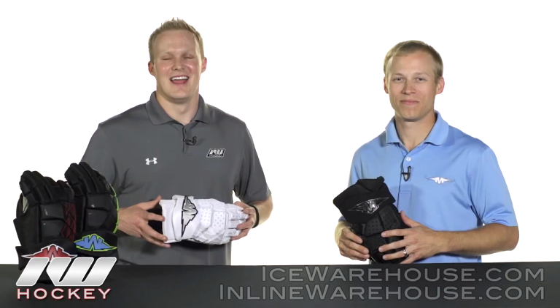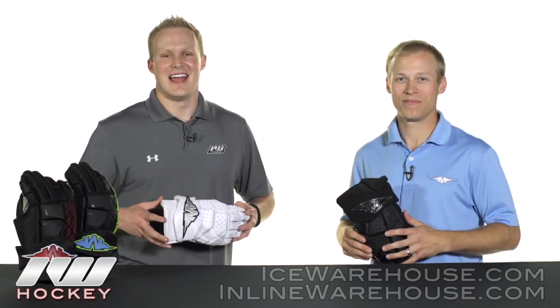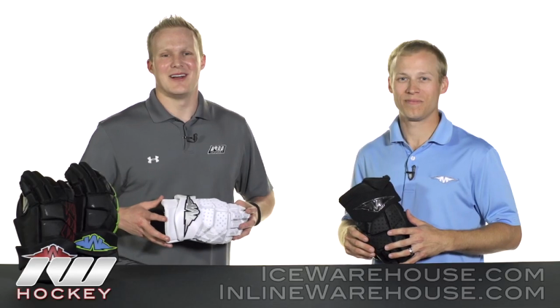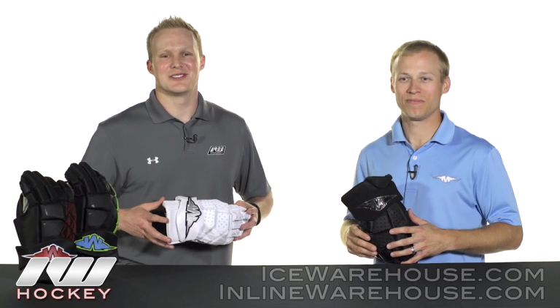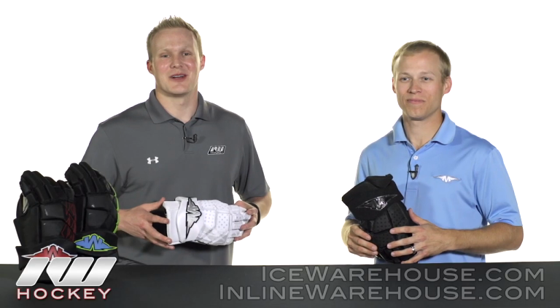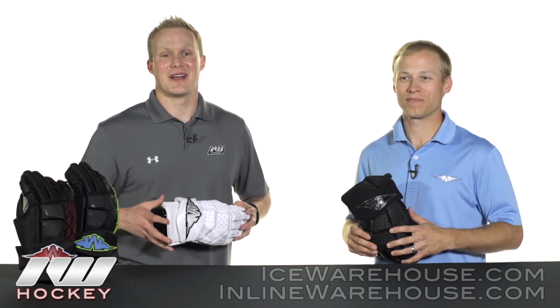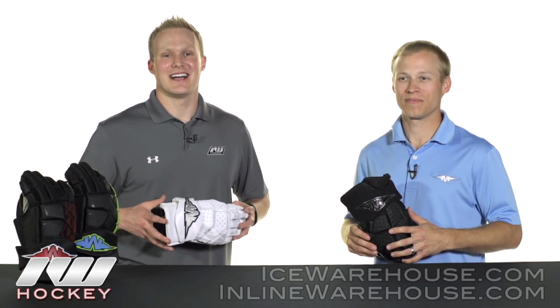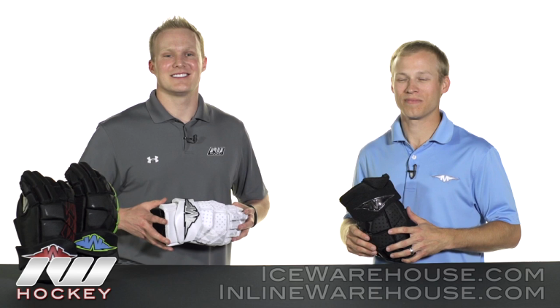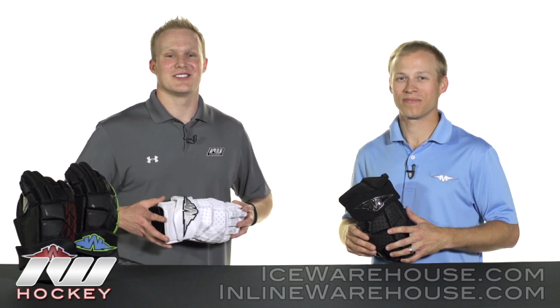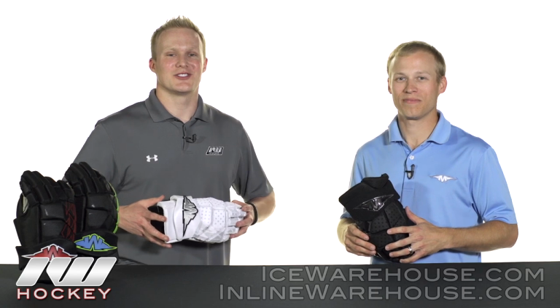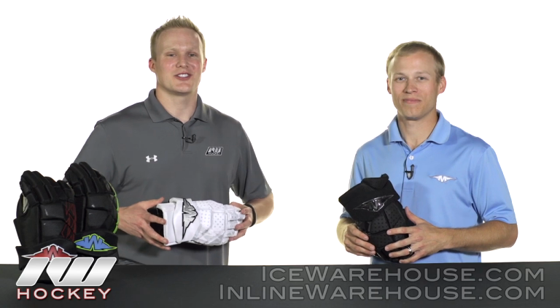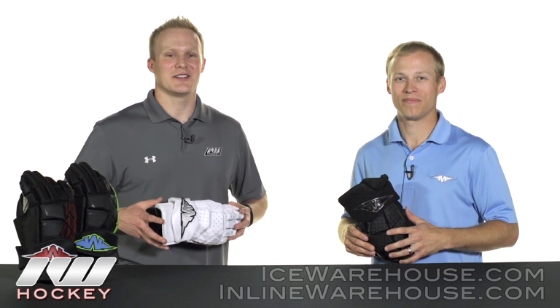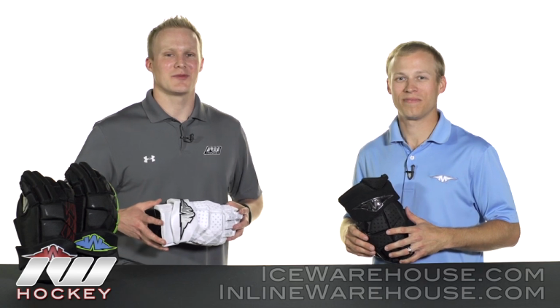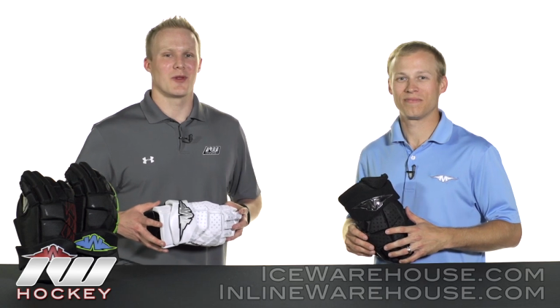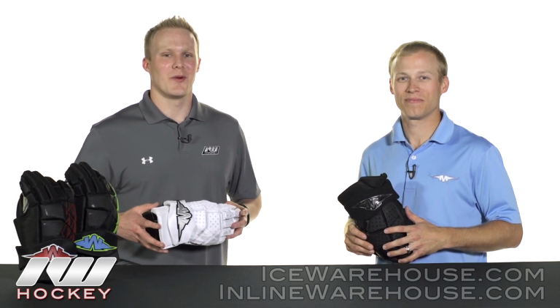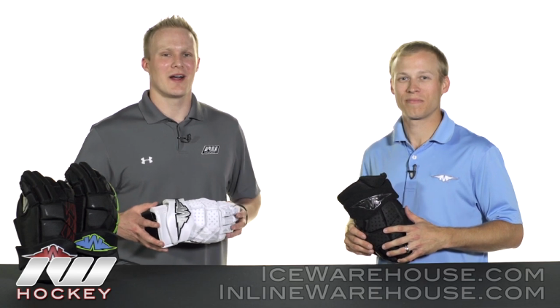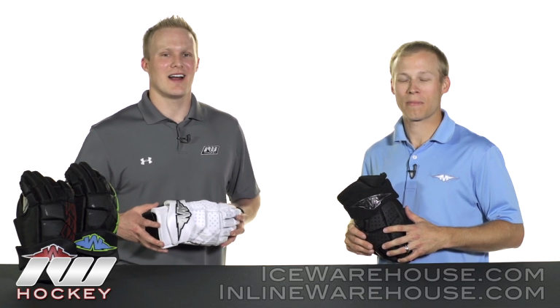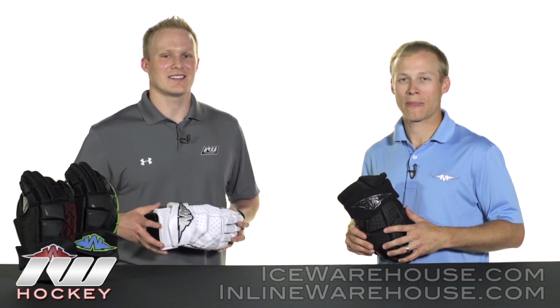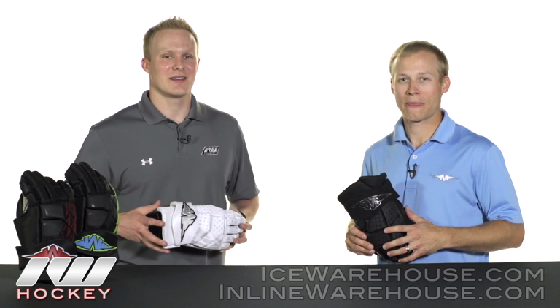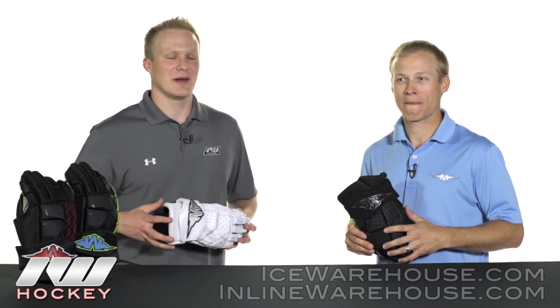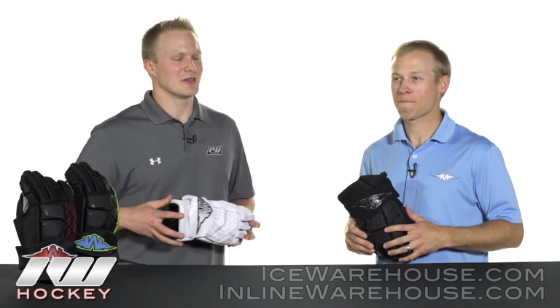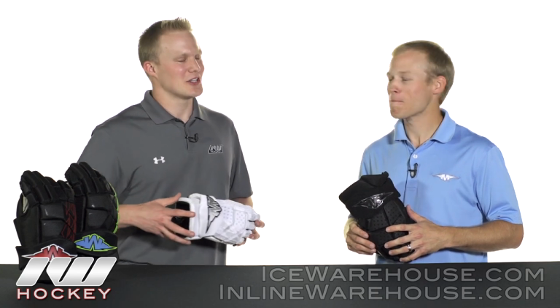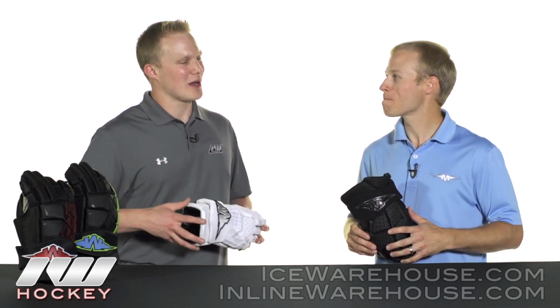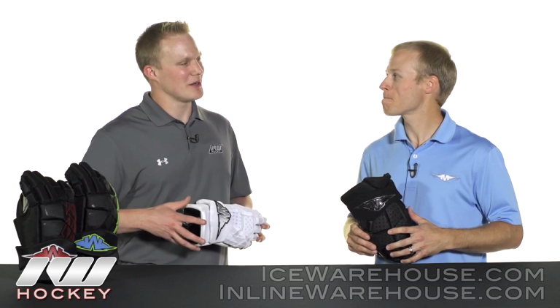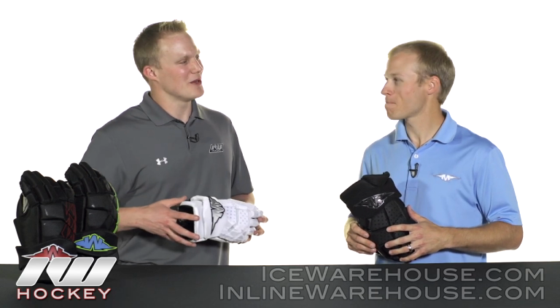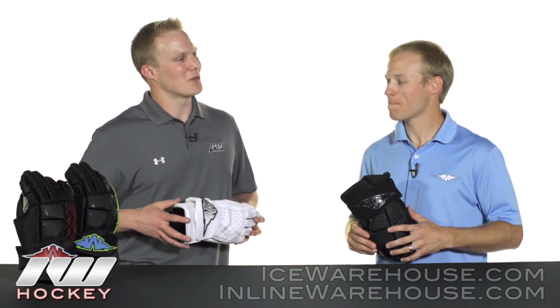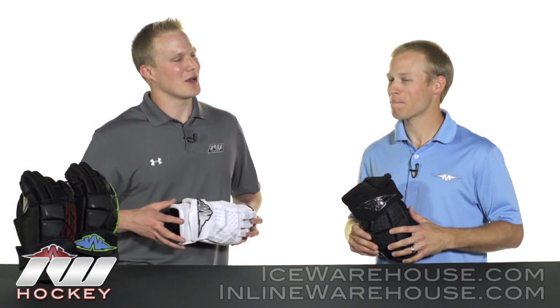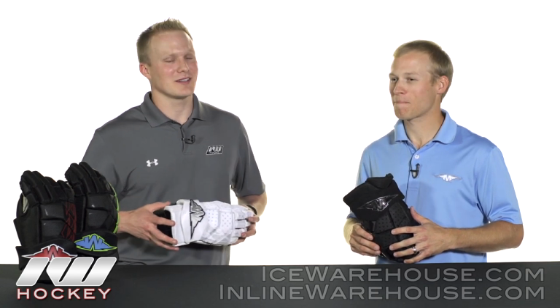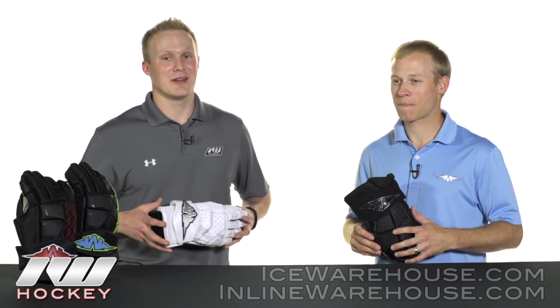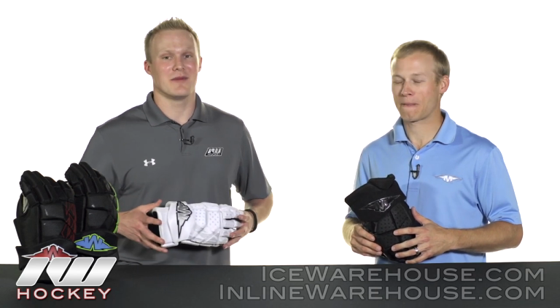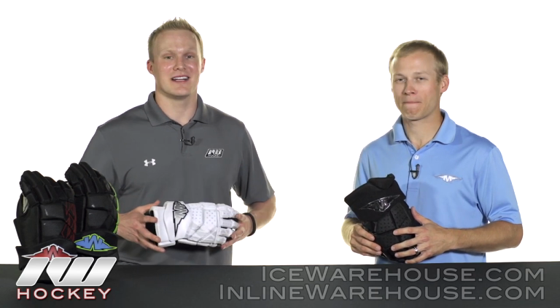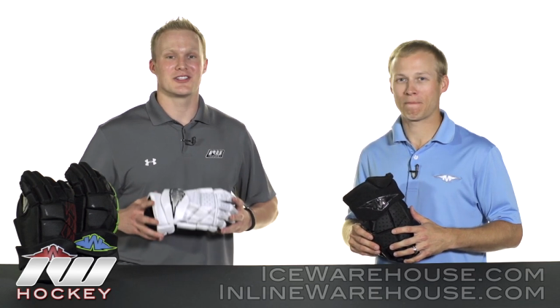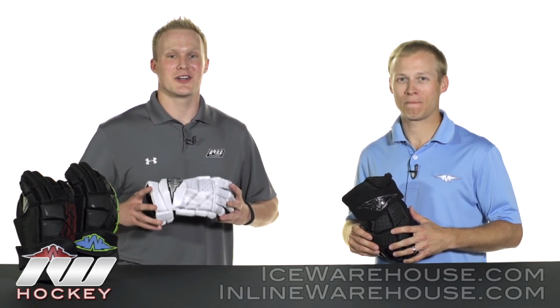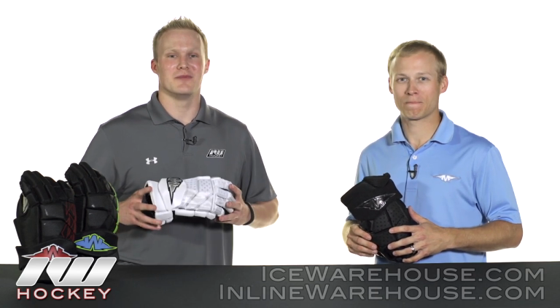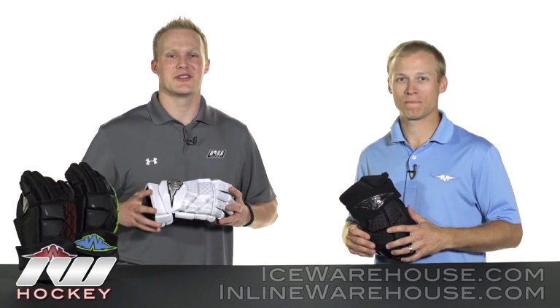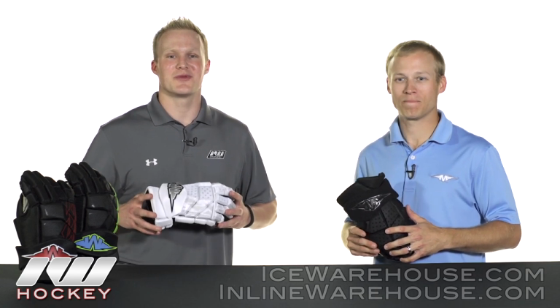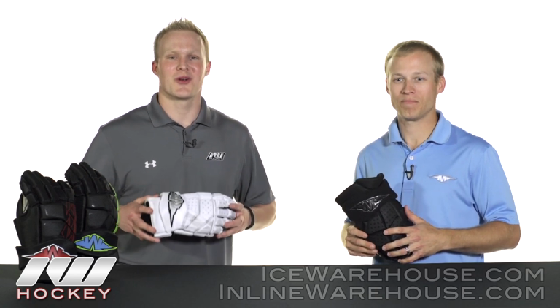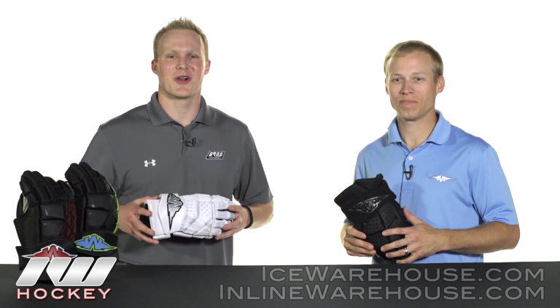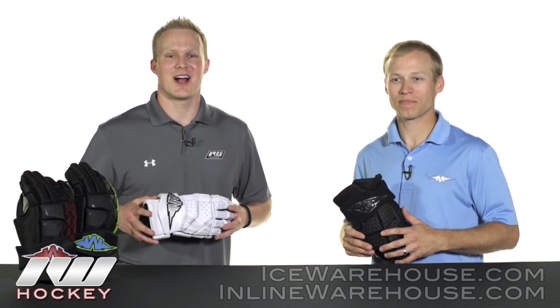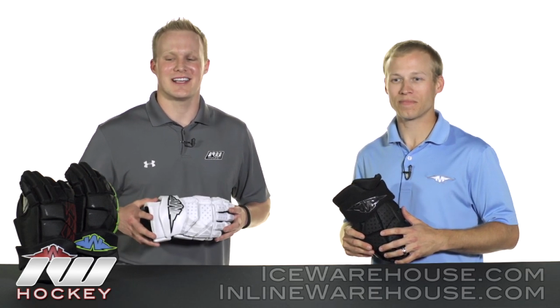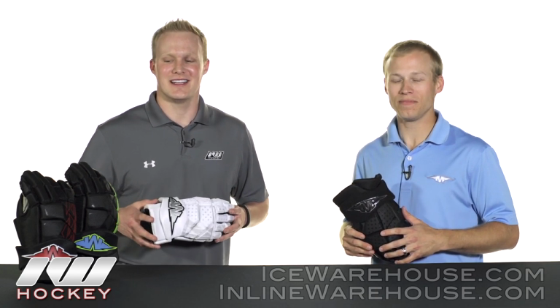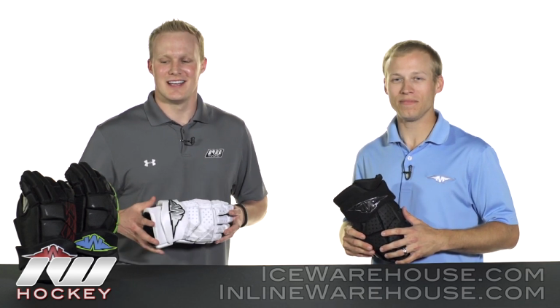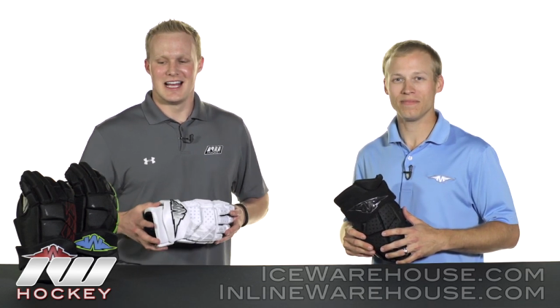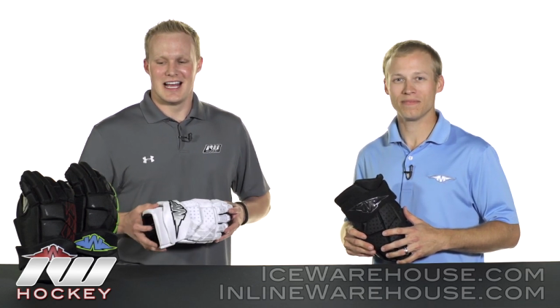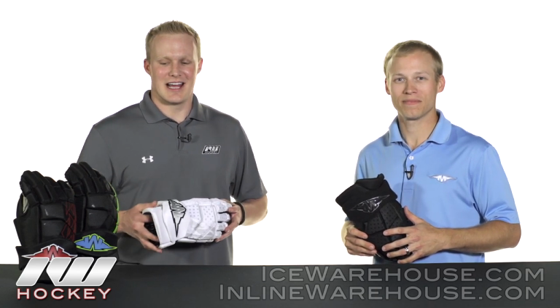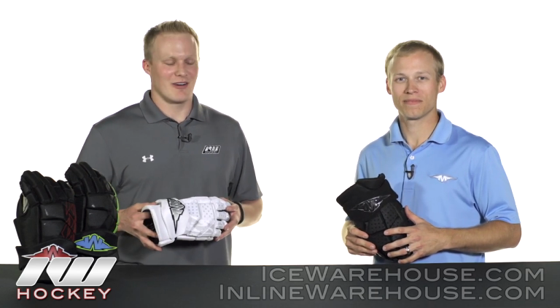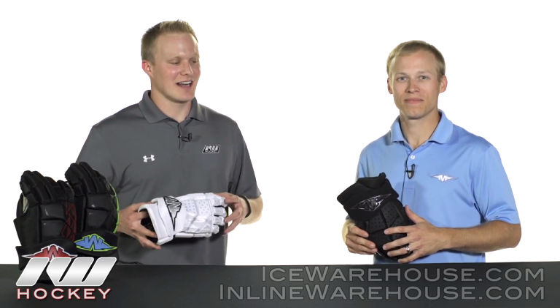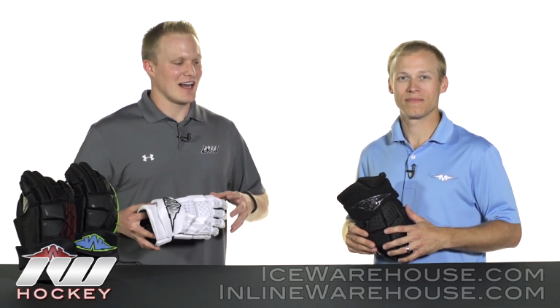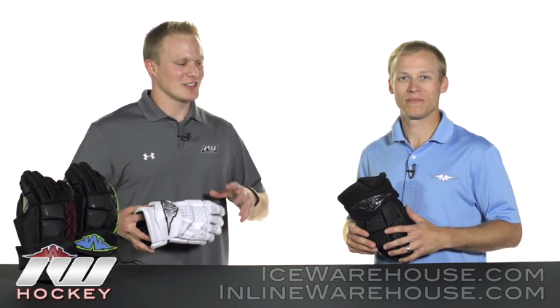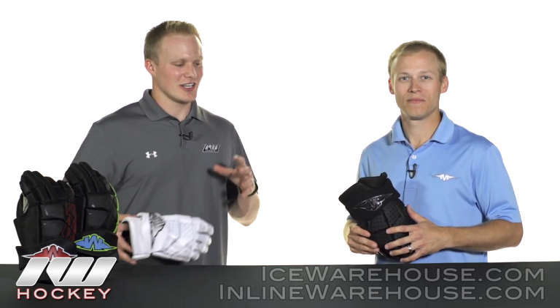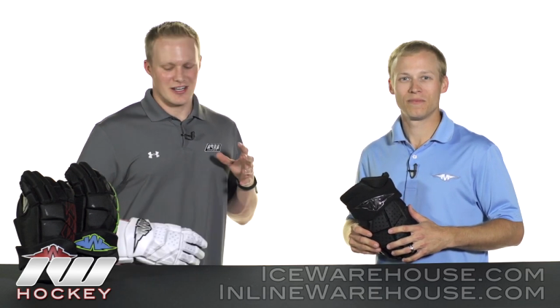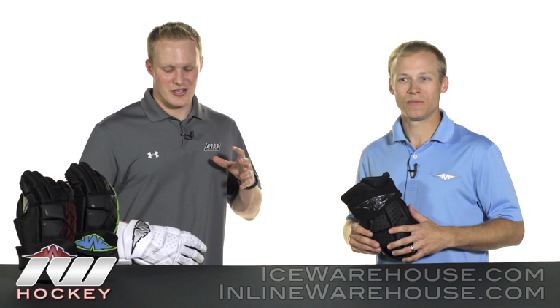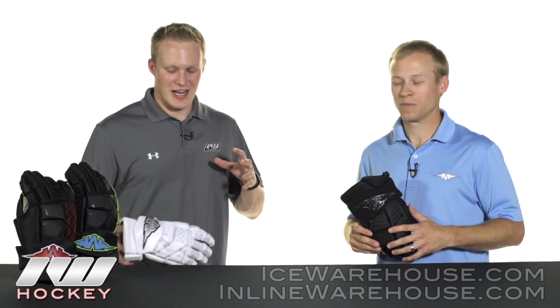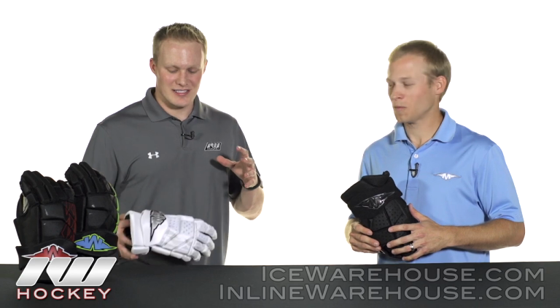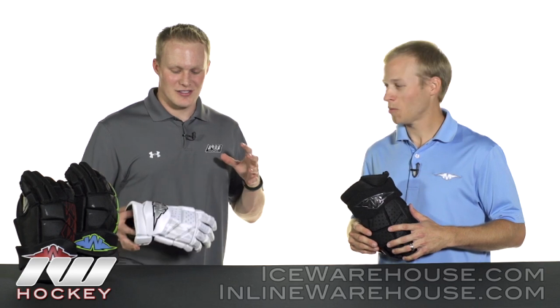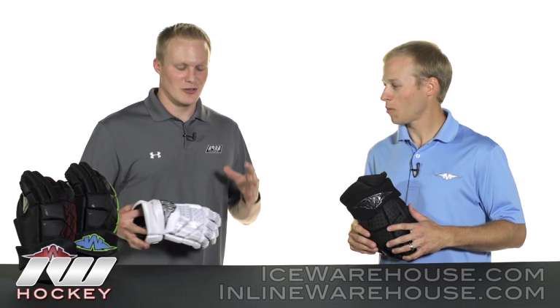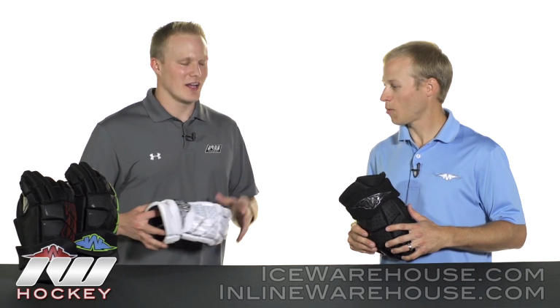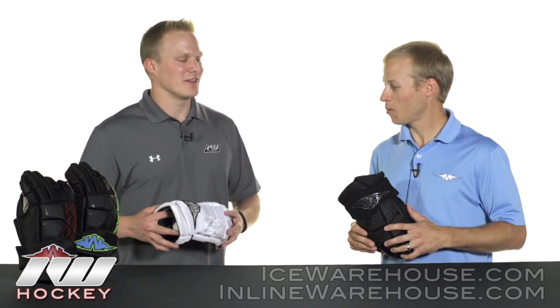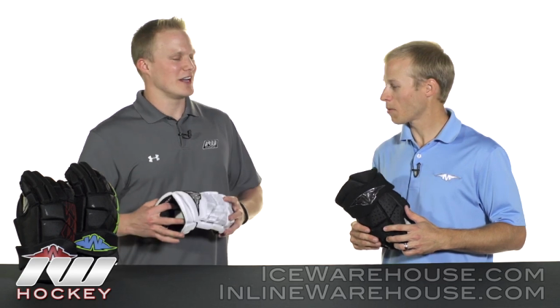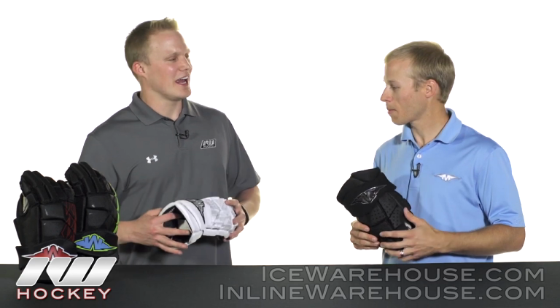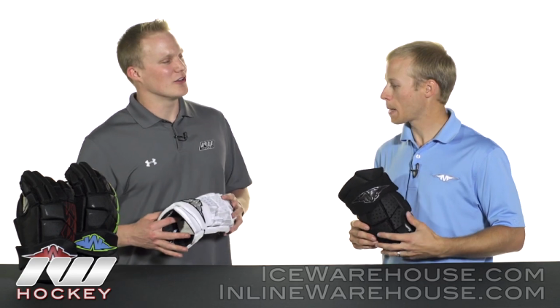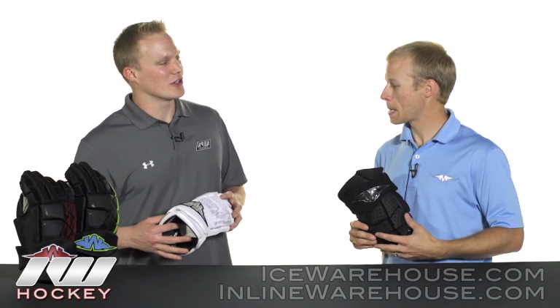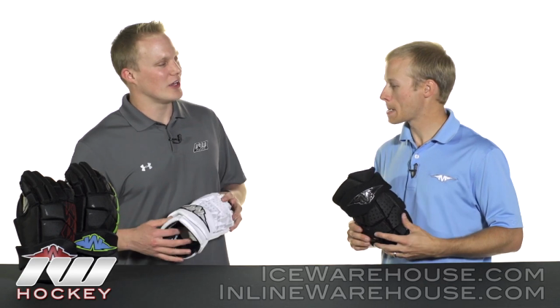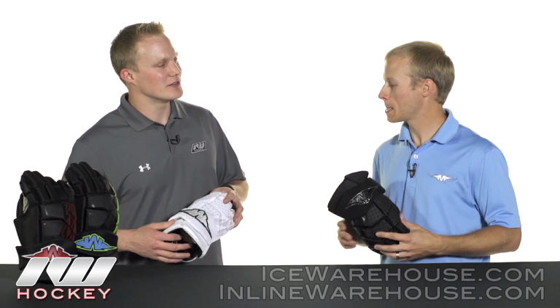Hey, what's up guys, this is Chase from The Warehouse and I'm here with Tommy, Product Line Manager at Mission Roller Hockey. Now we're hanging out checking out their new line of Inhaler gloves.